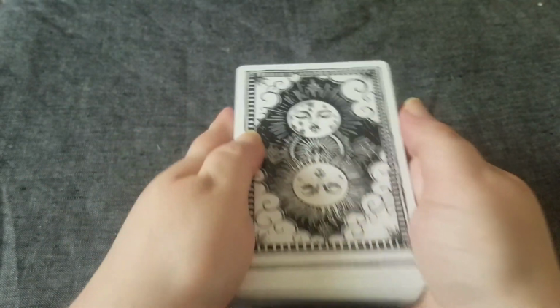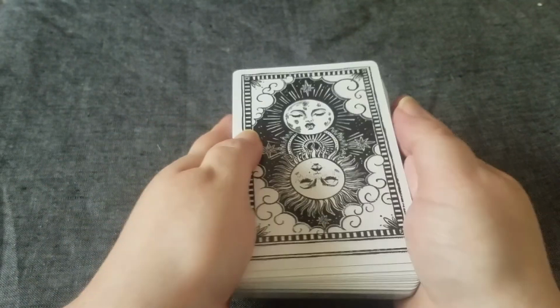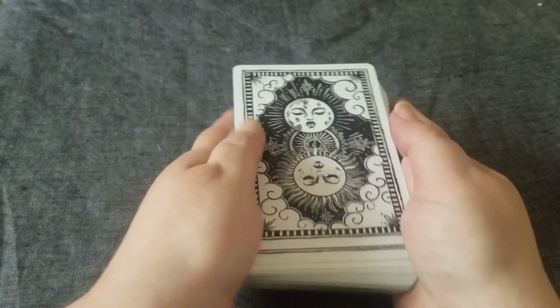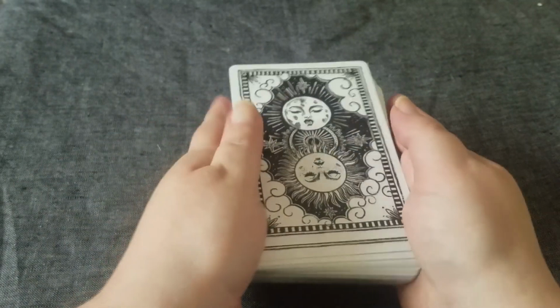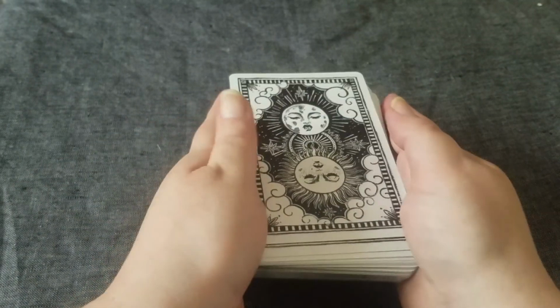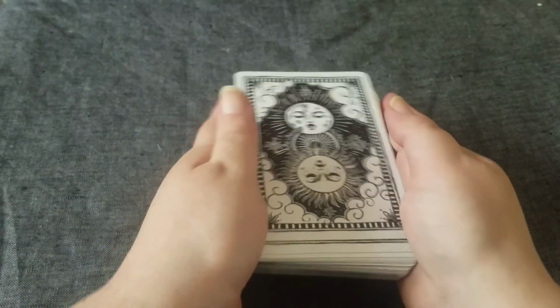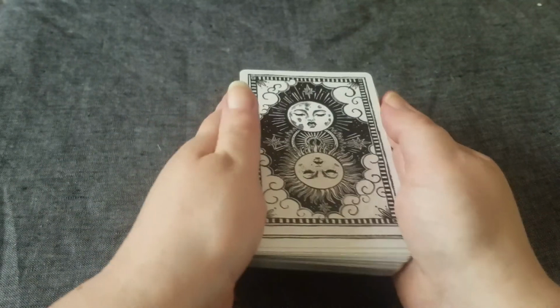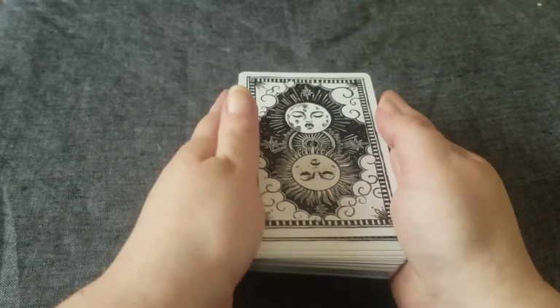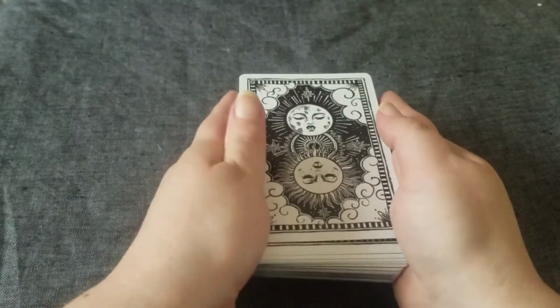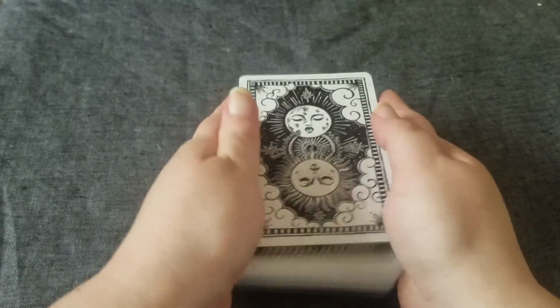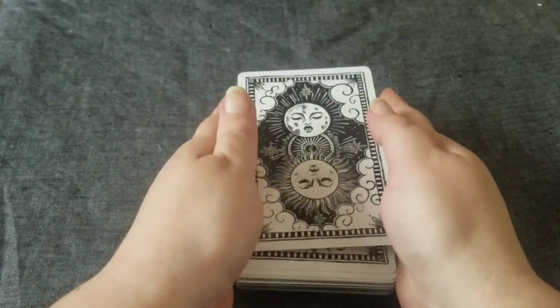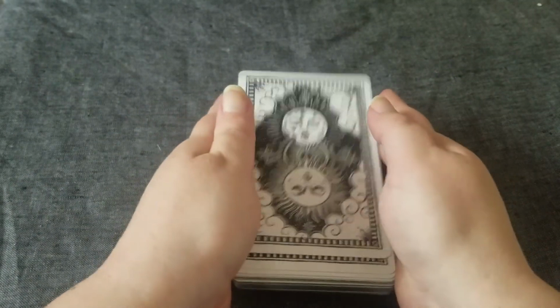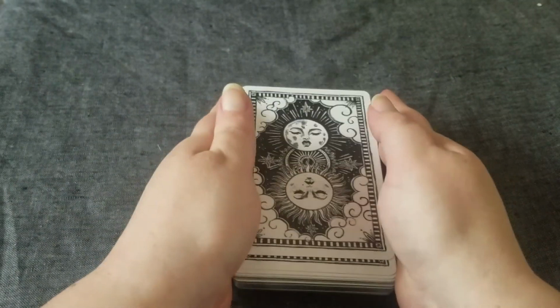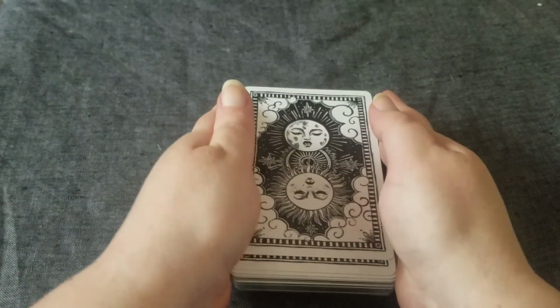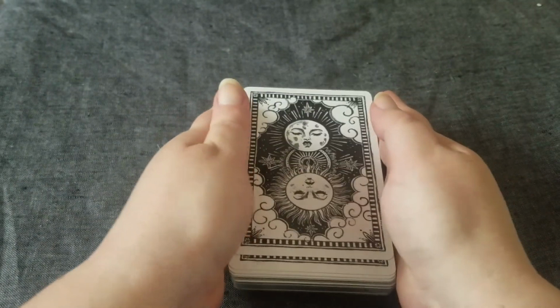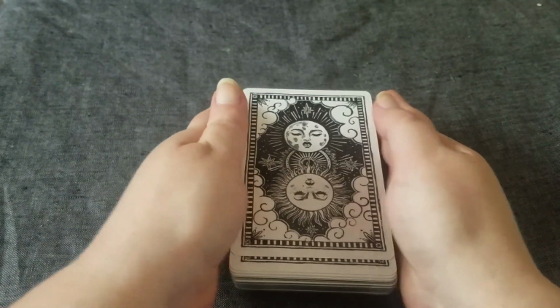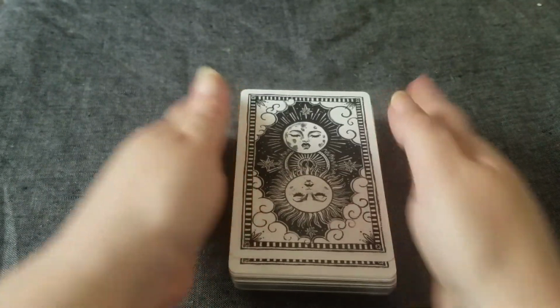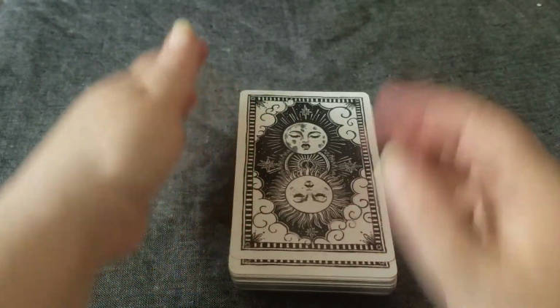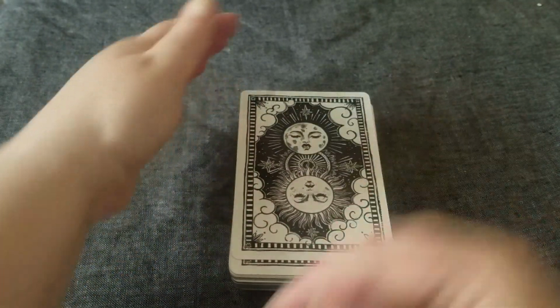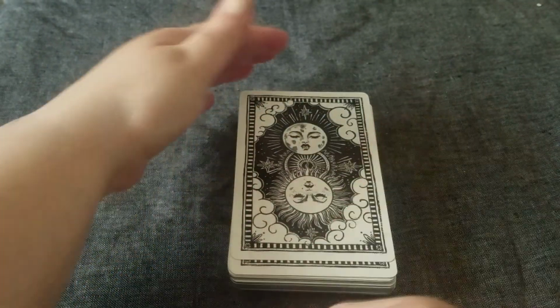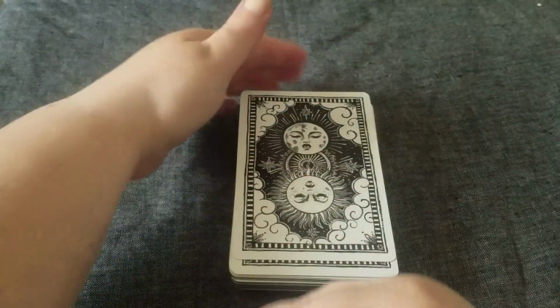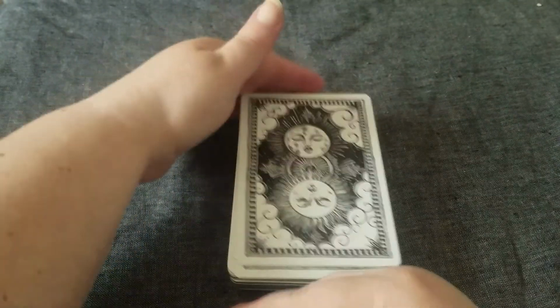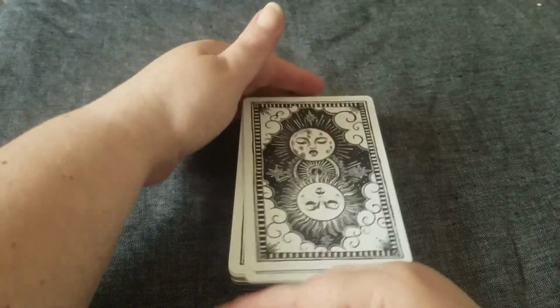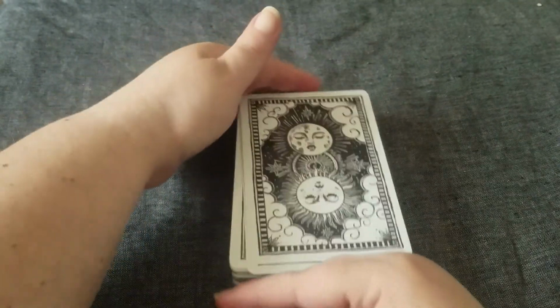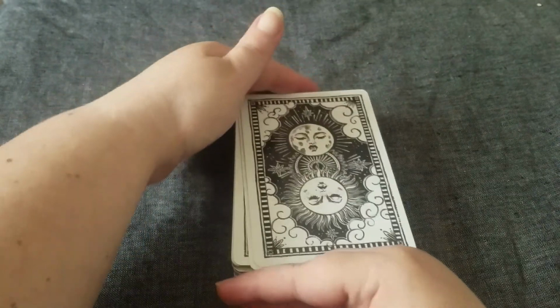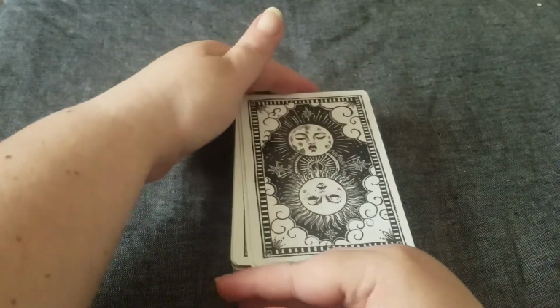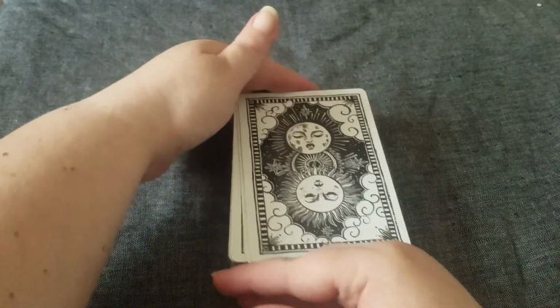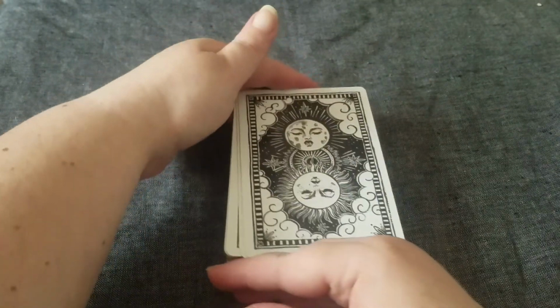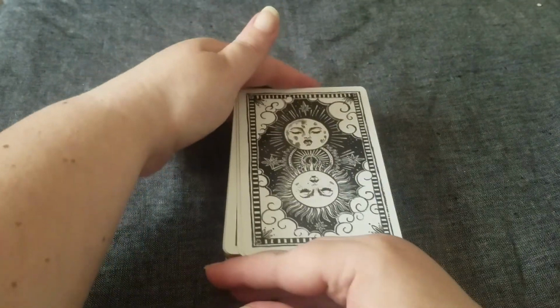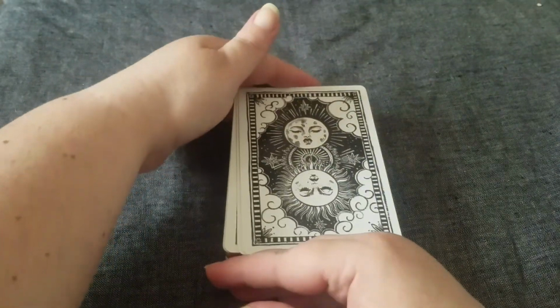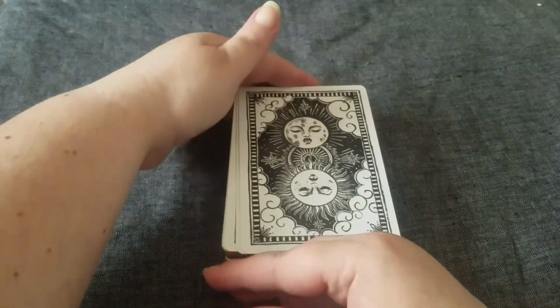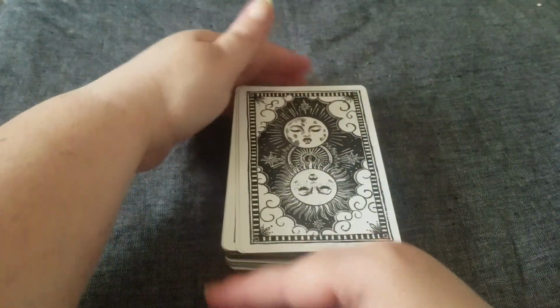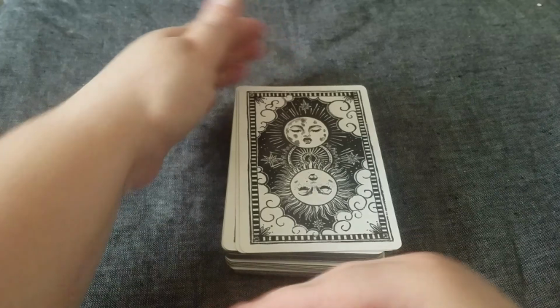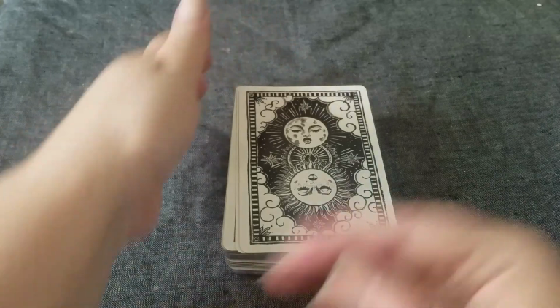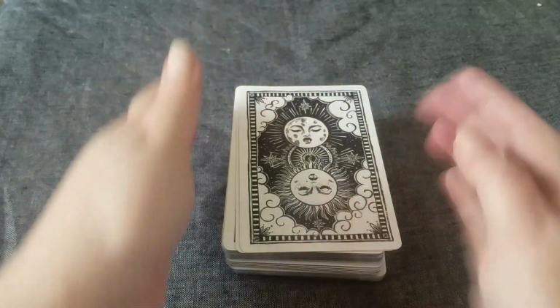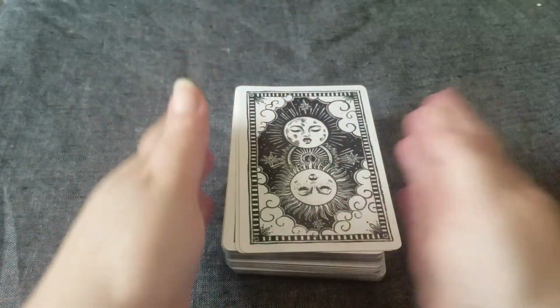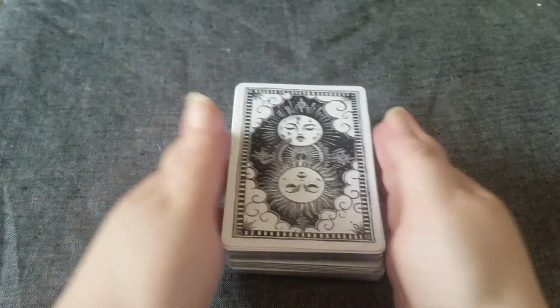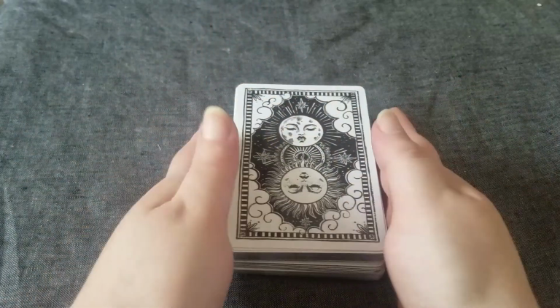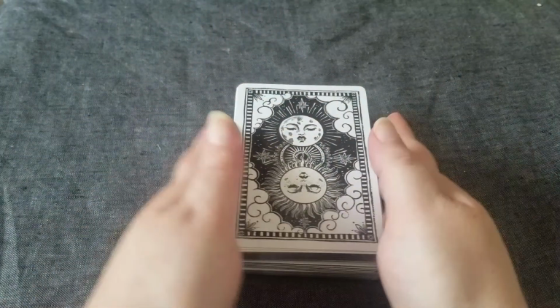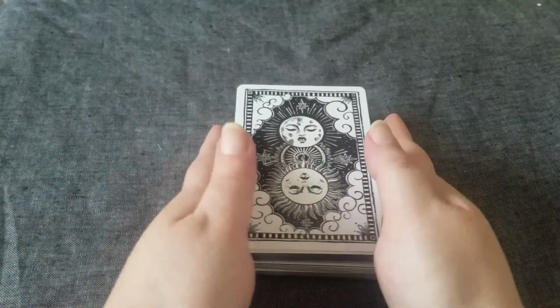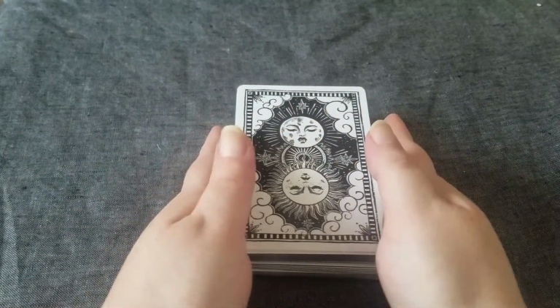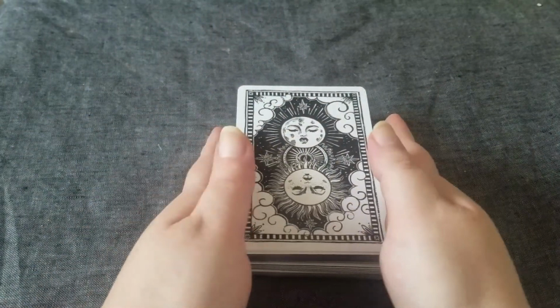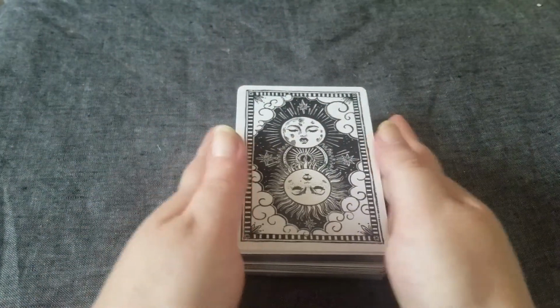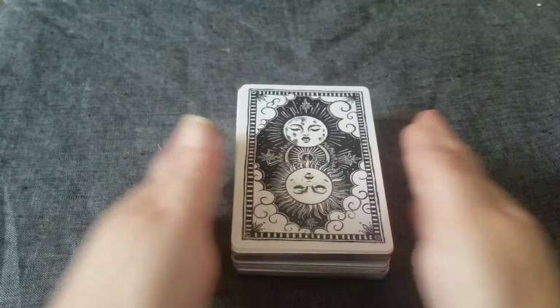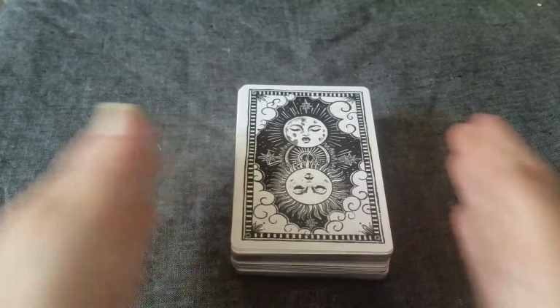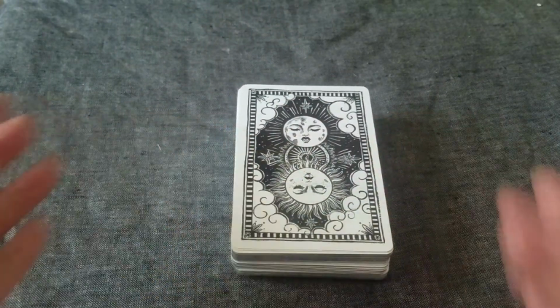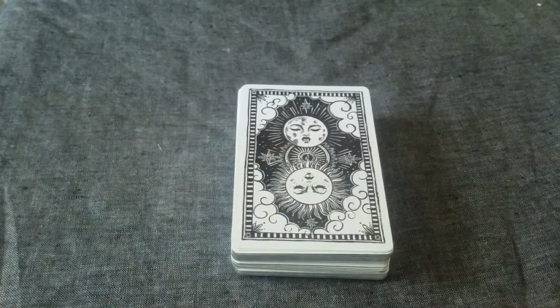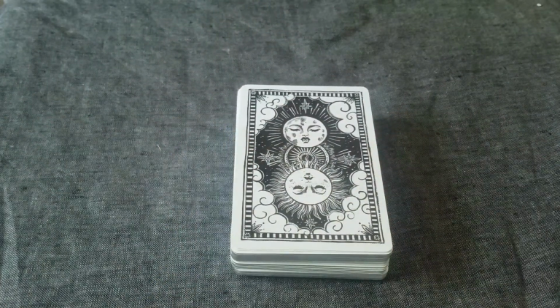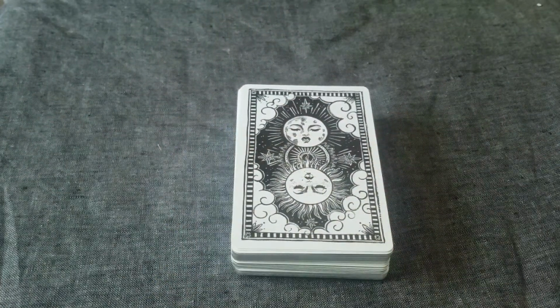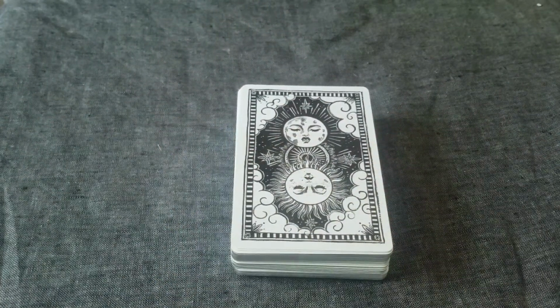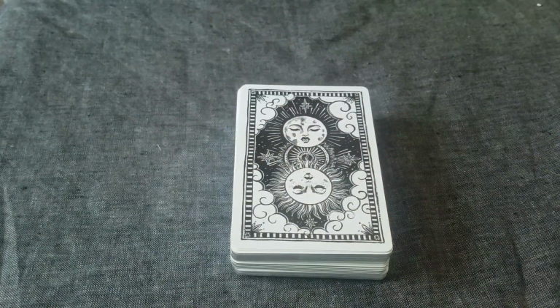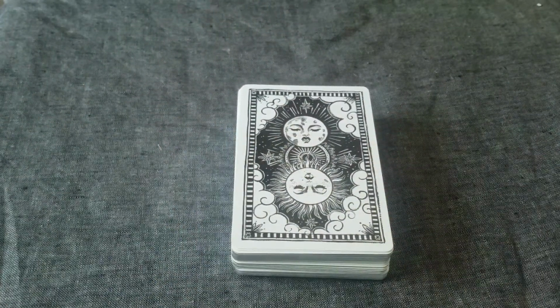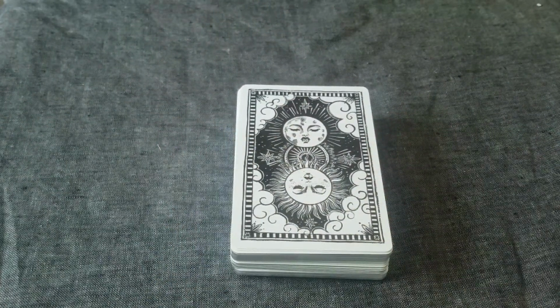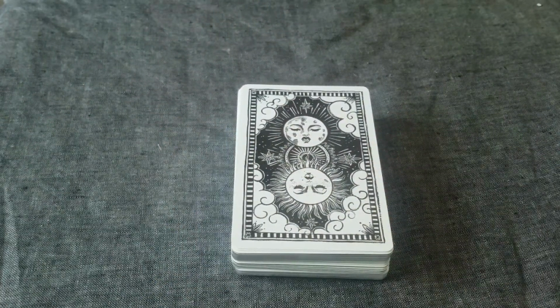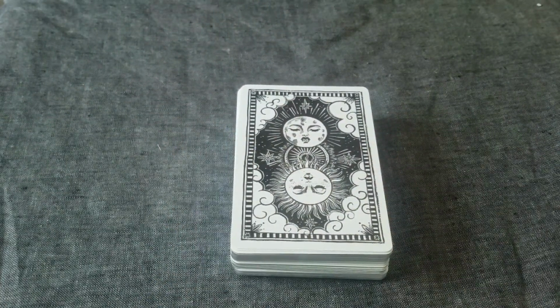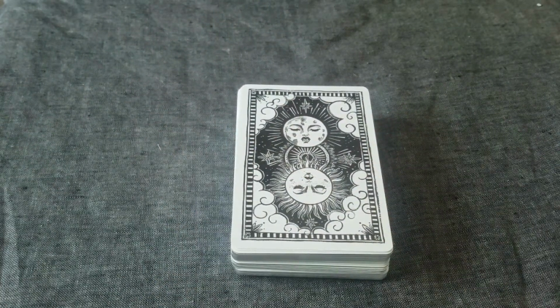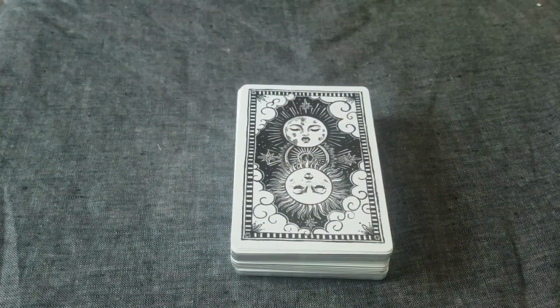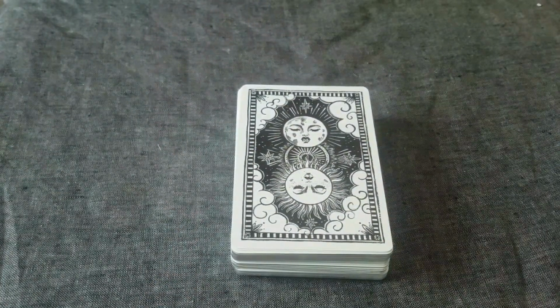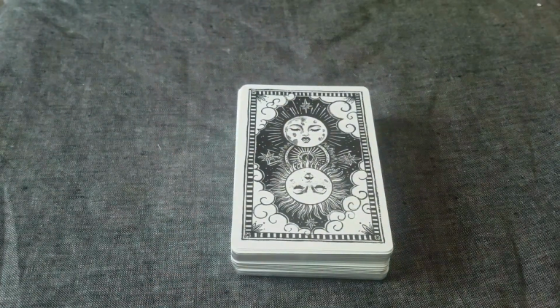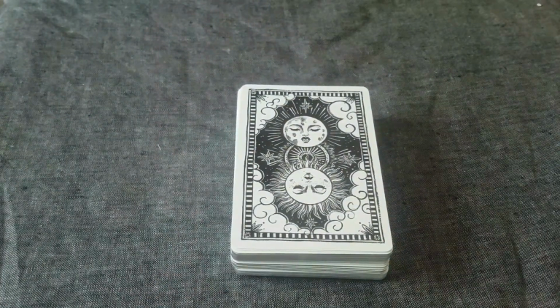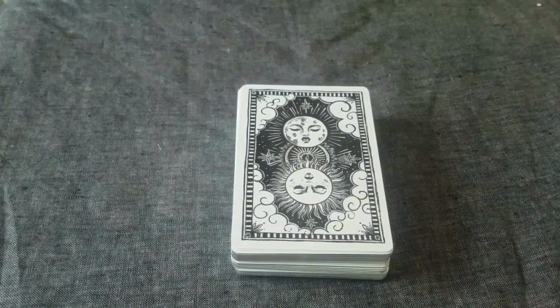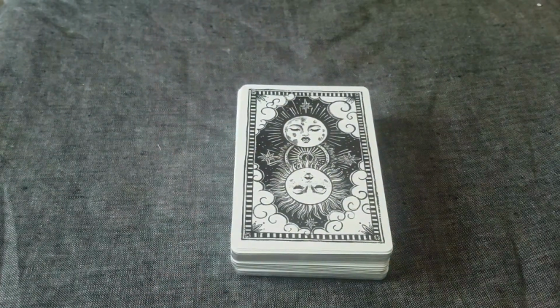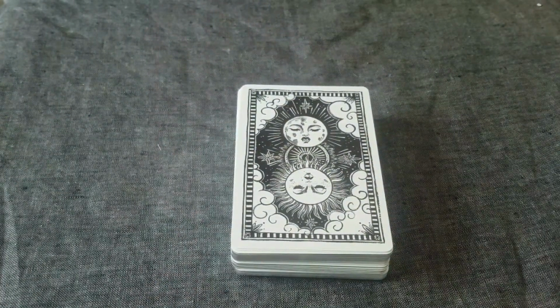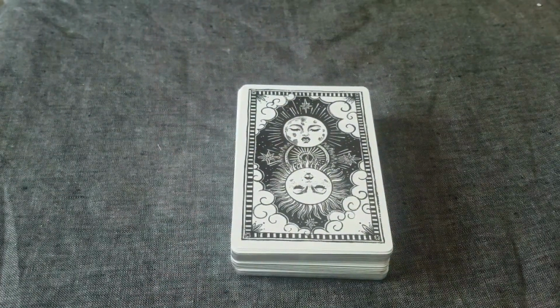So there you have it. Thank you so much for watching. I hope you have a great day and if you get this deck I hope you enjoy it too.